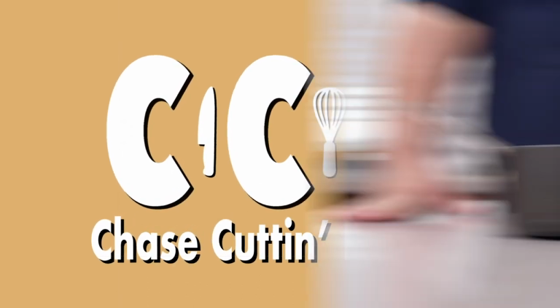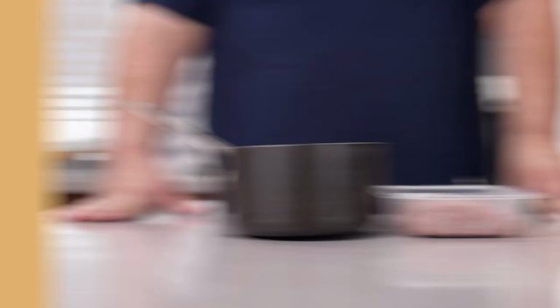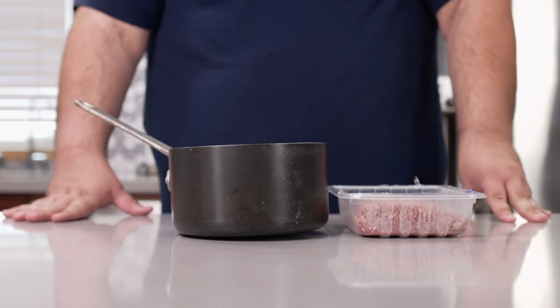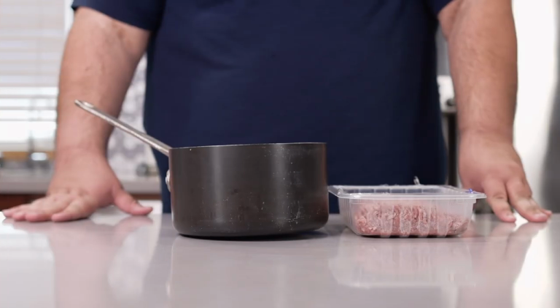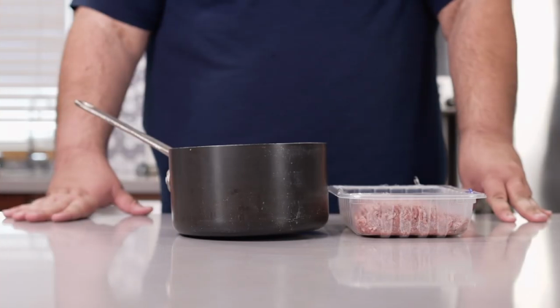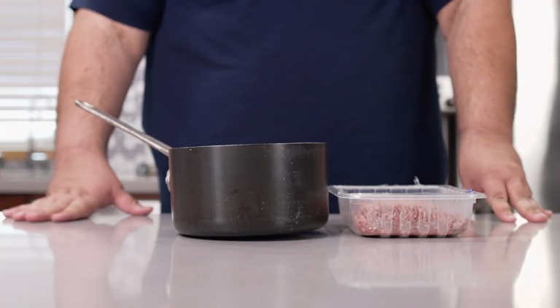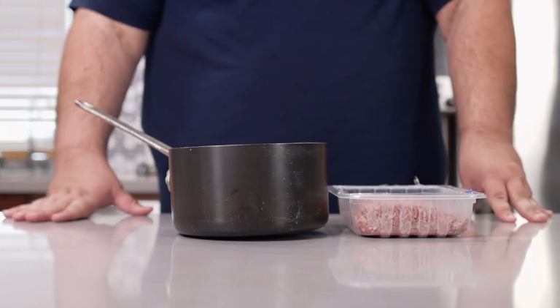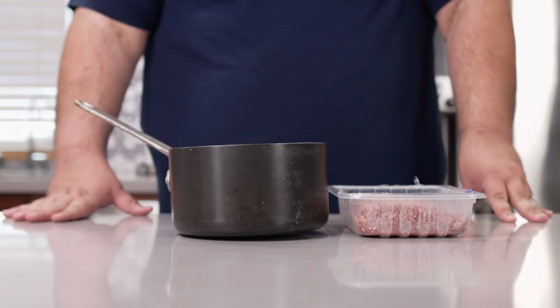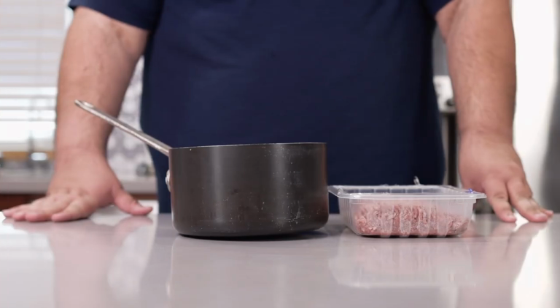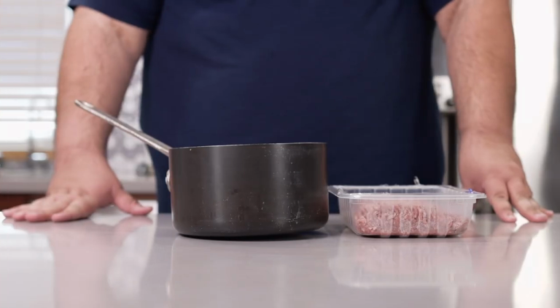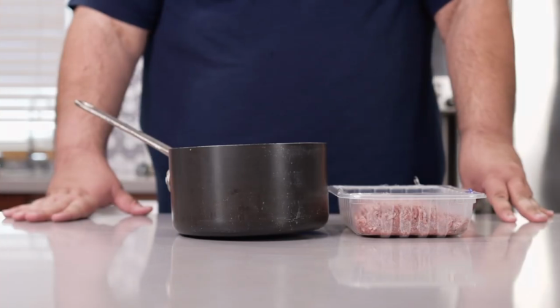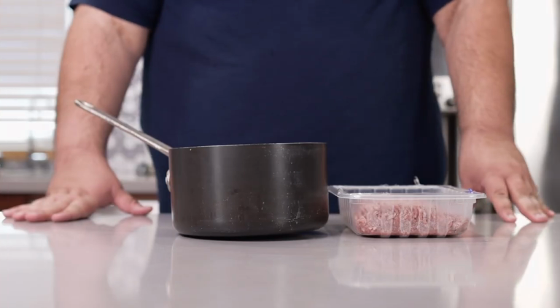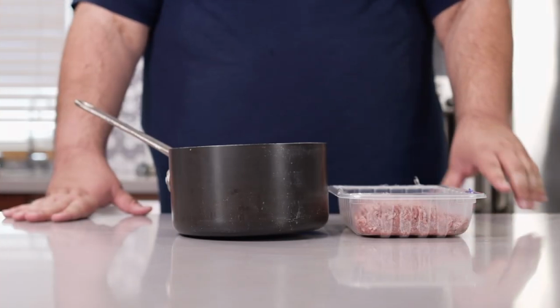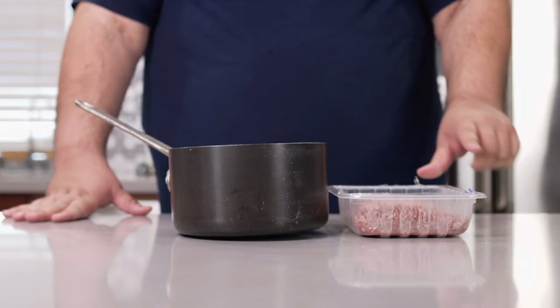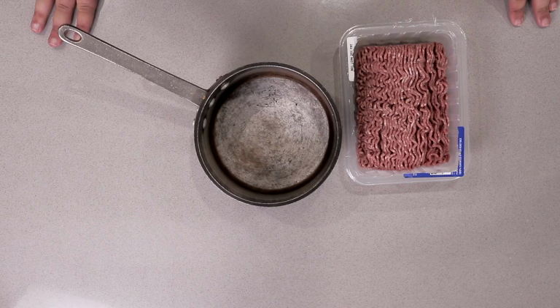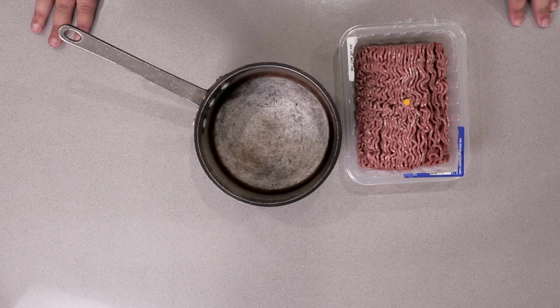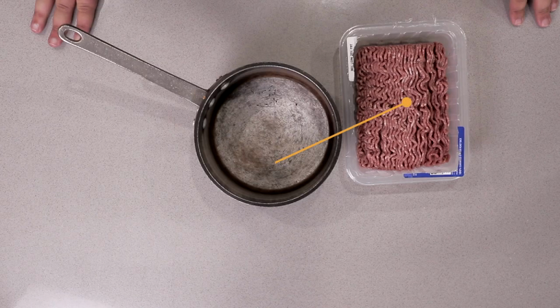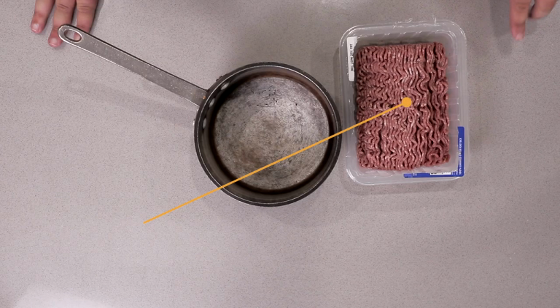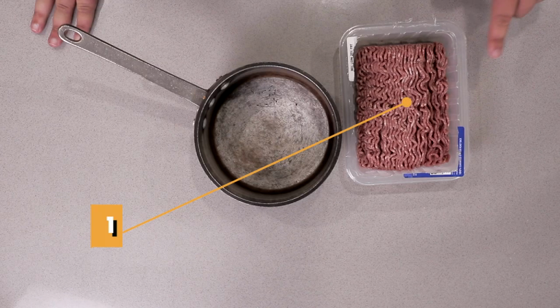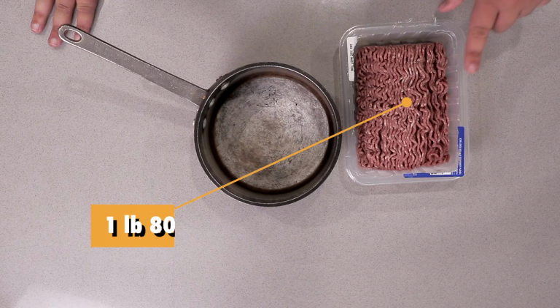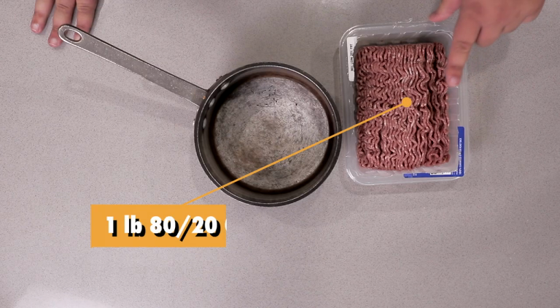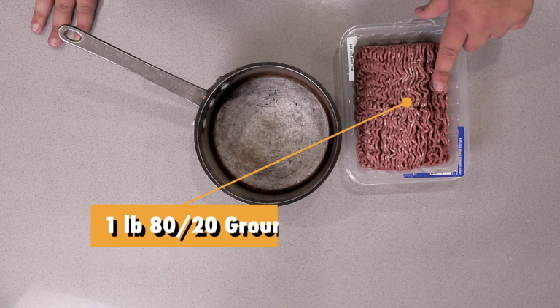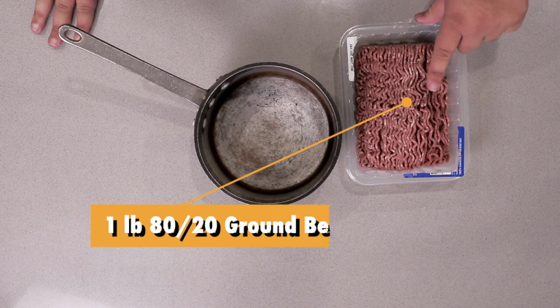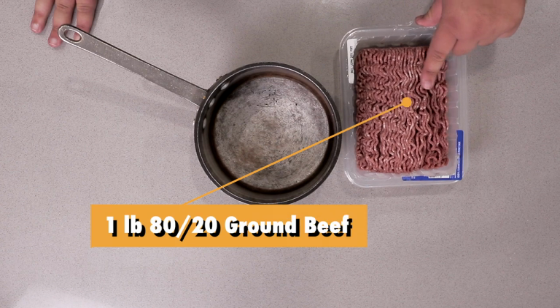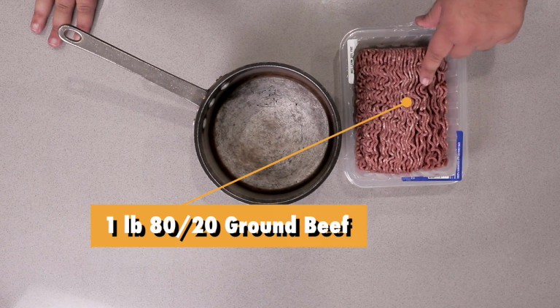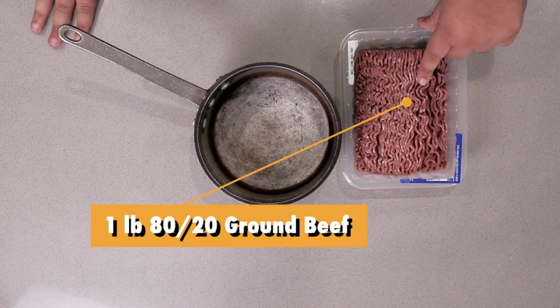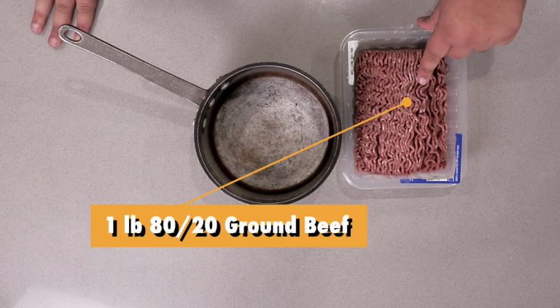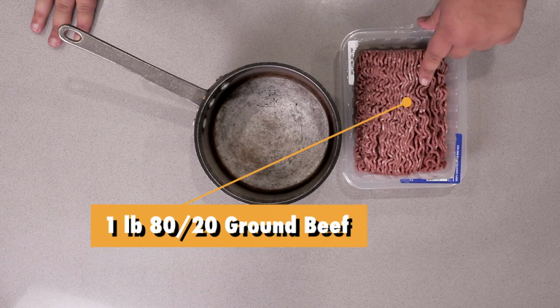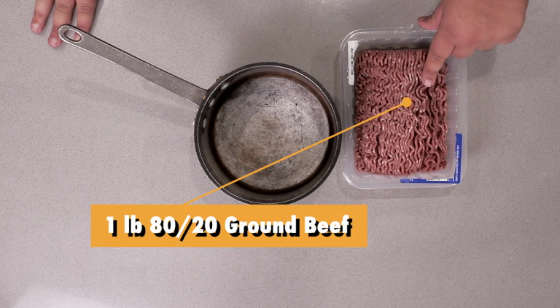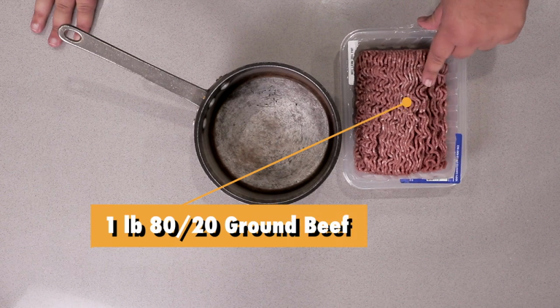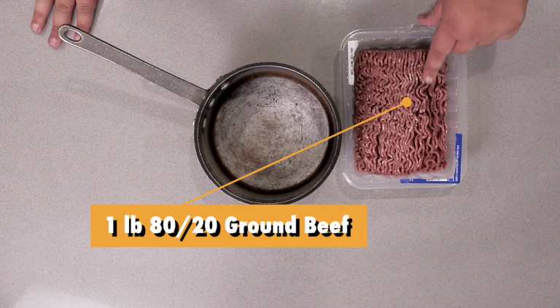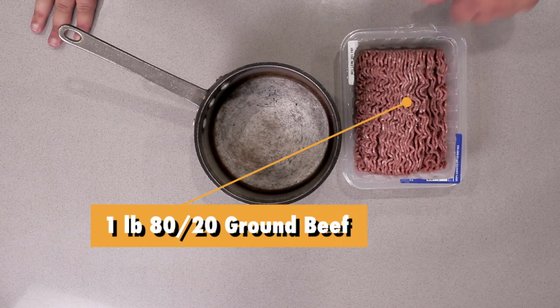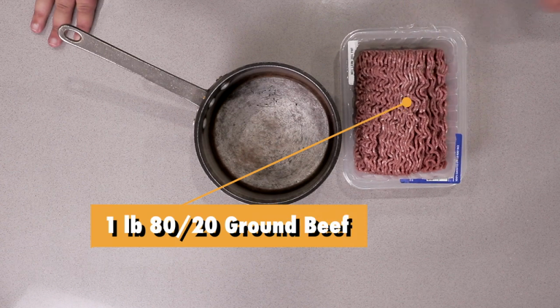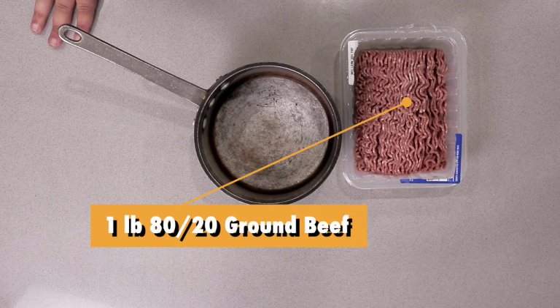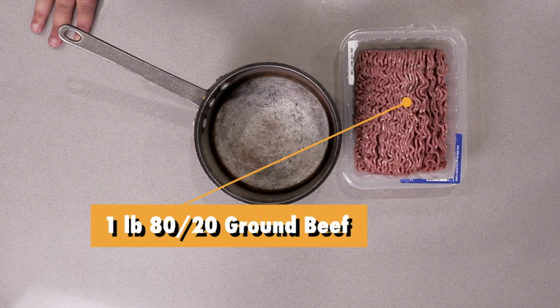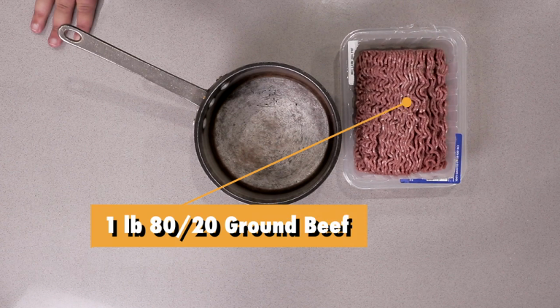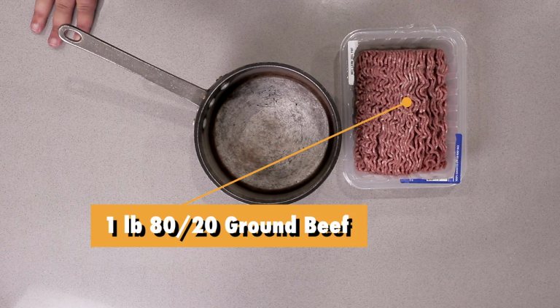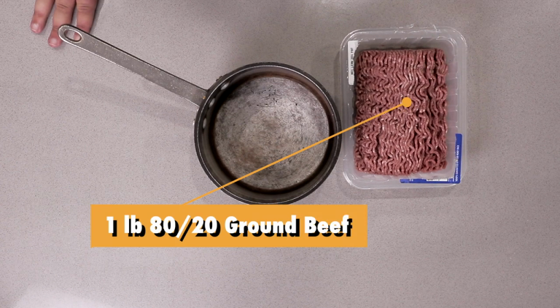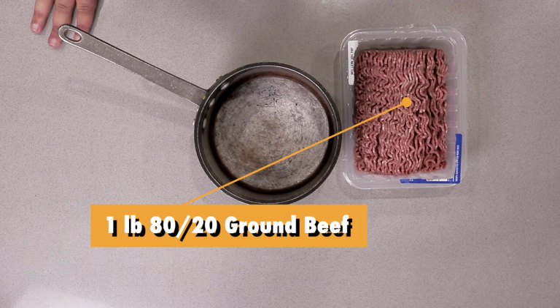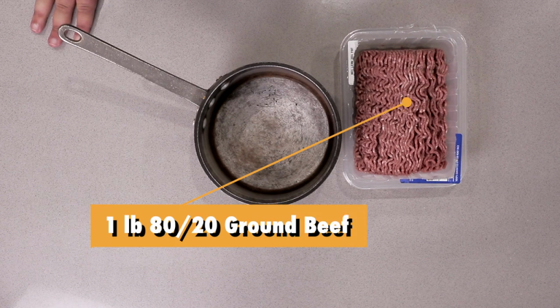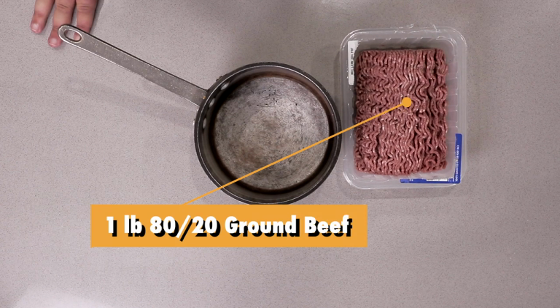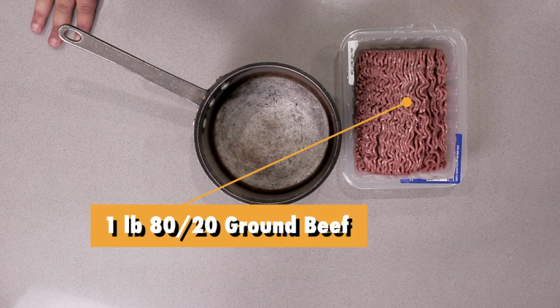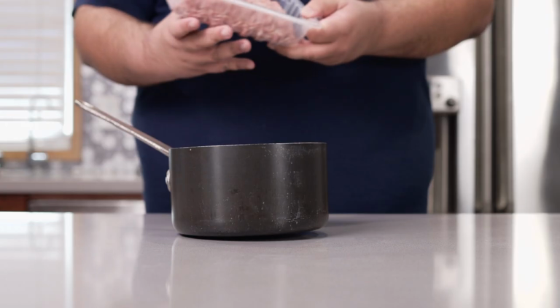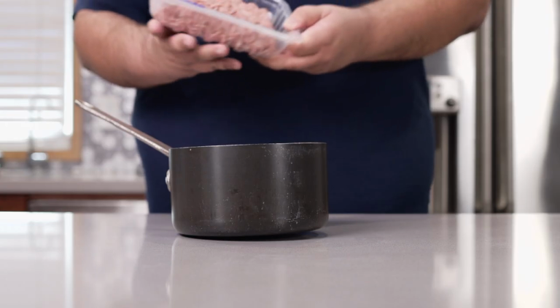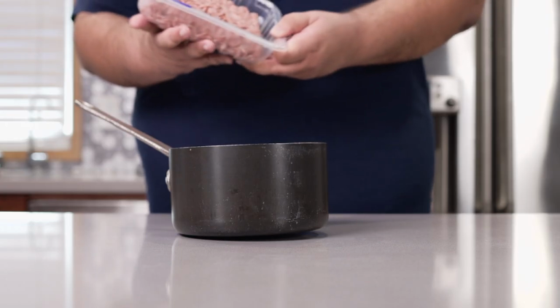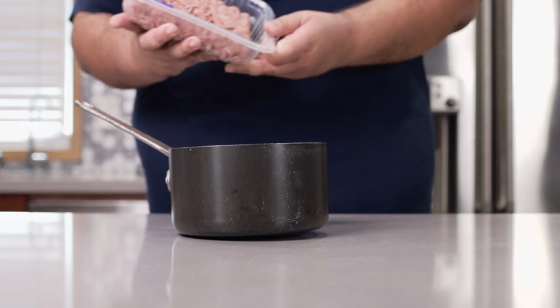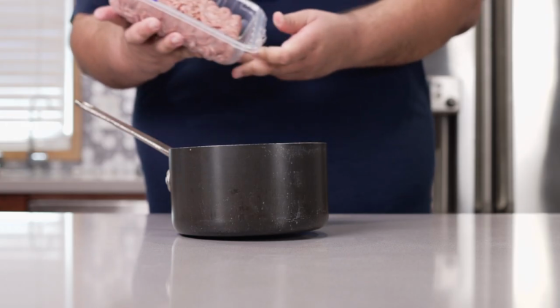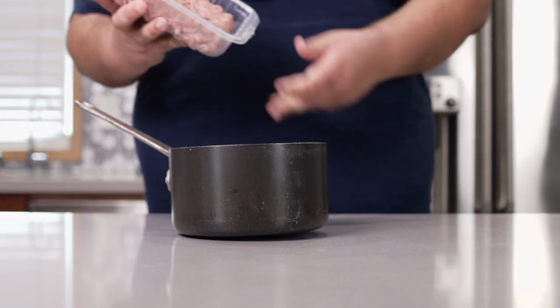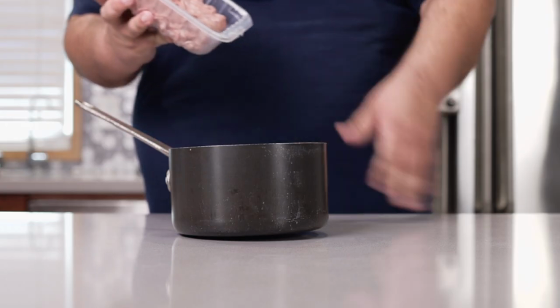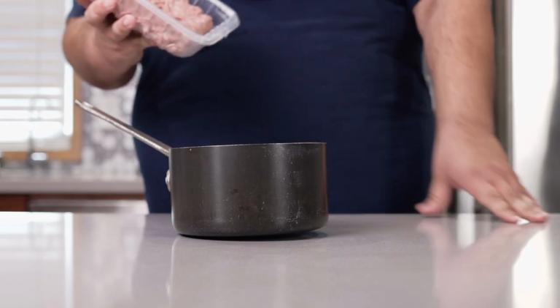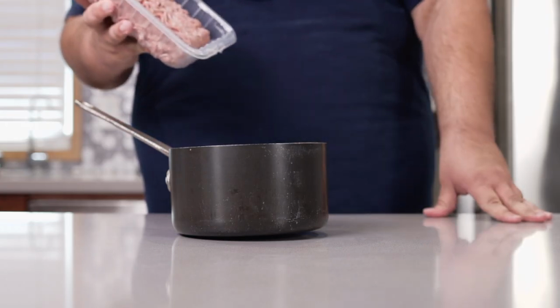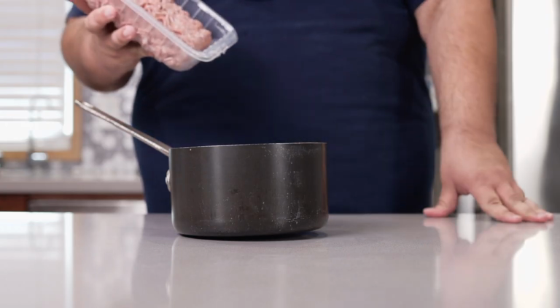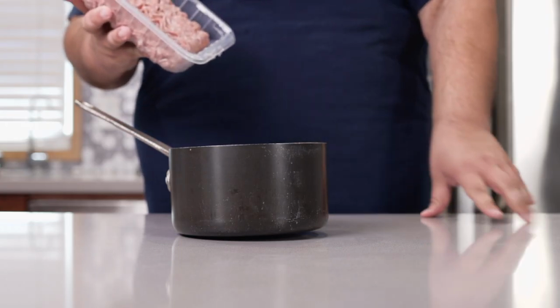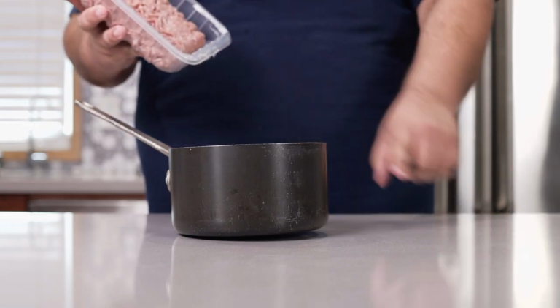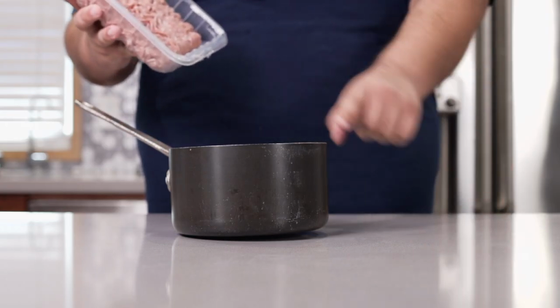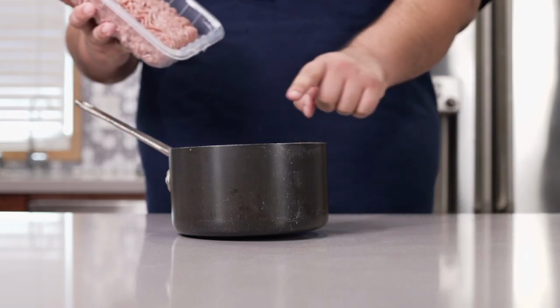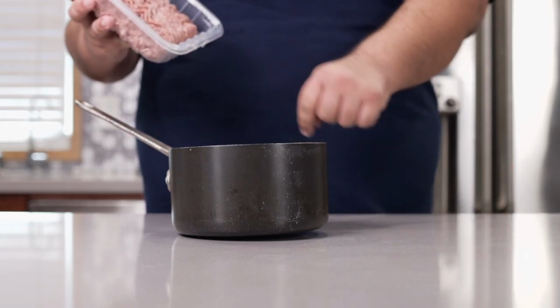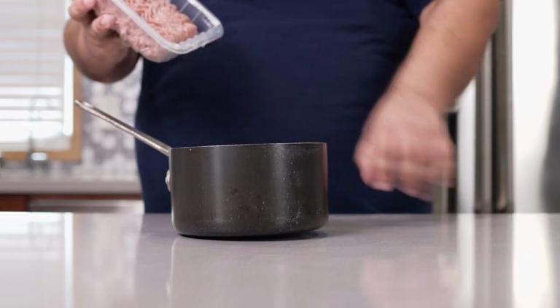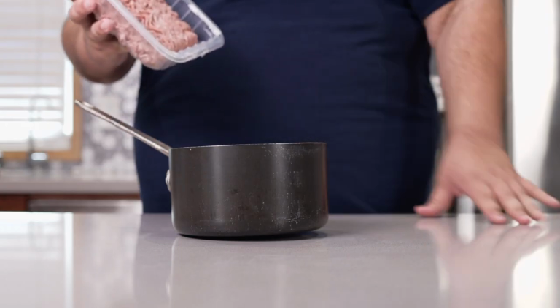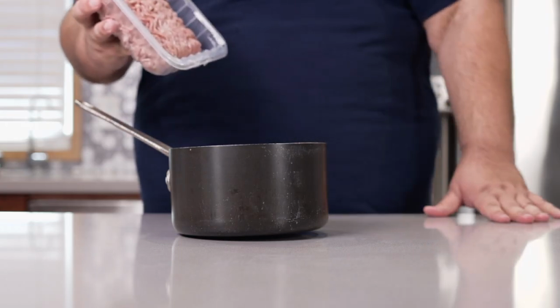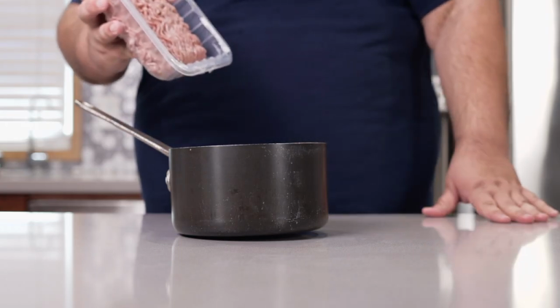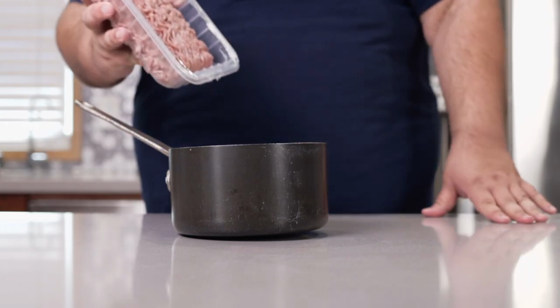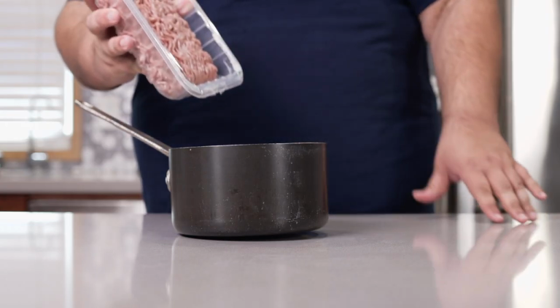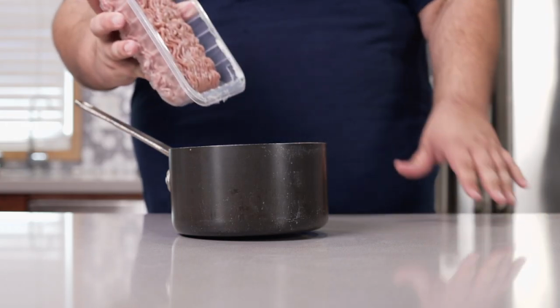Now, to make our hot dog chili, grab one pound of 80-20 ground beef and just dump it into a two-quart sauce pot.